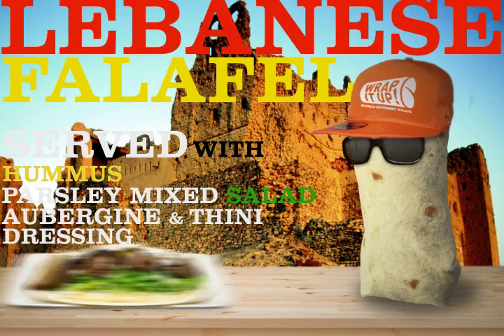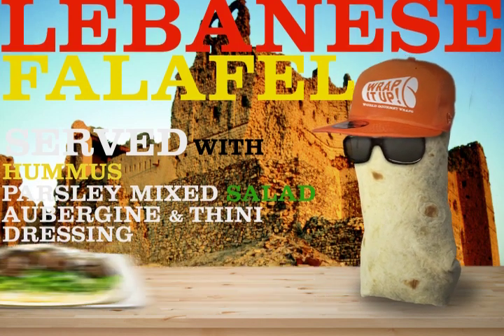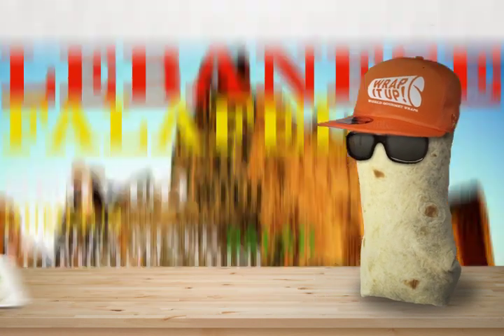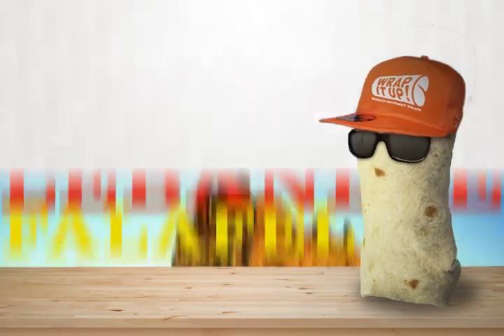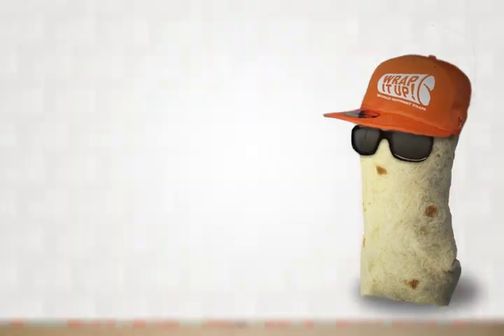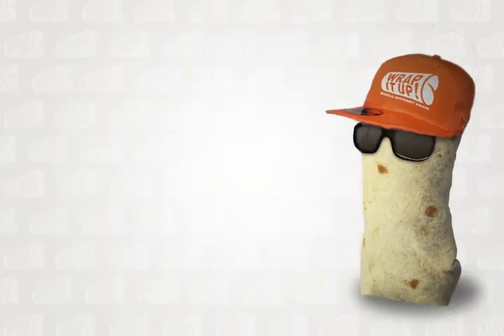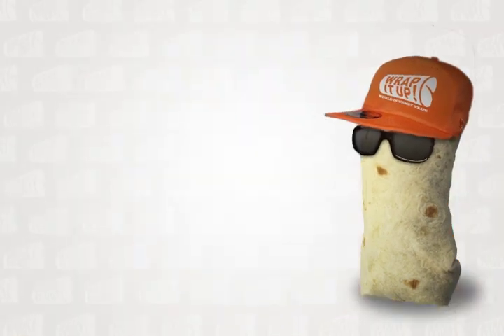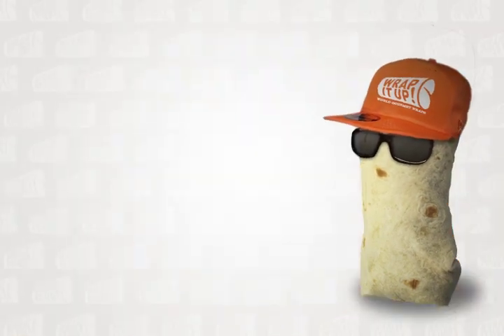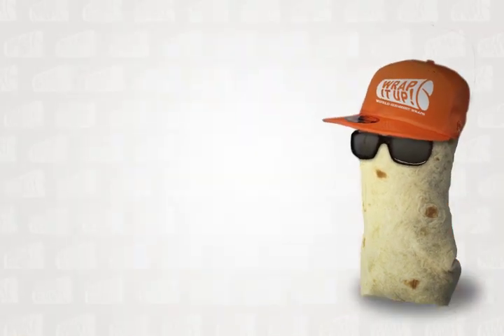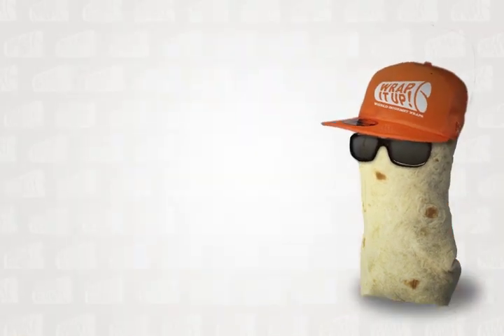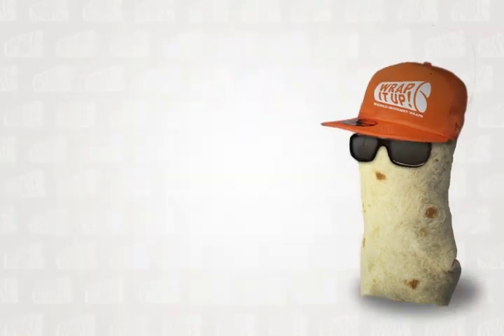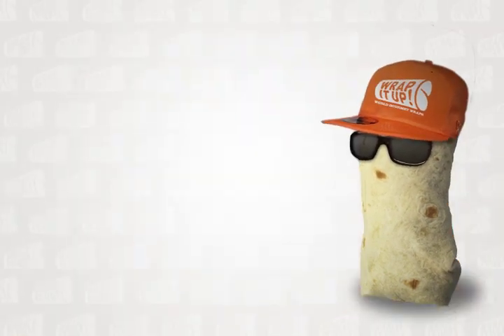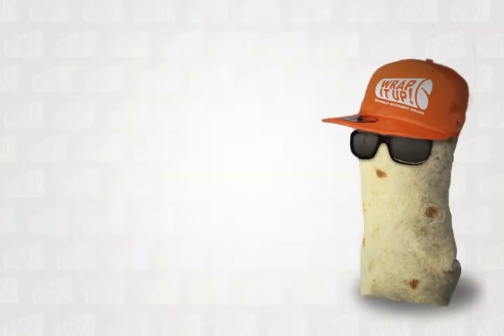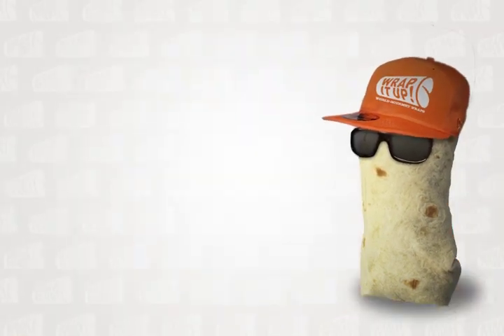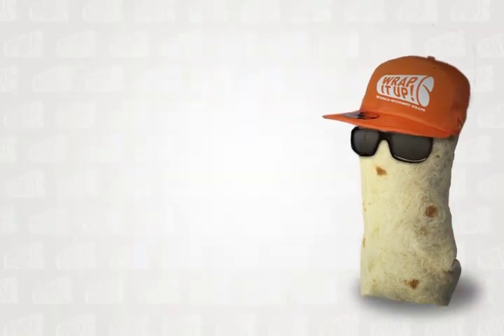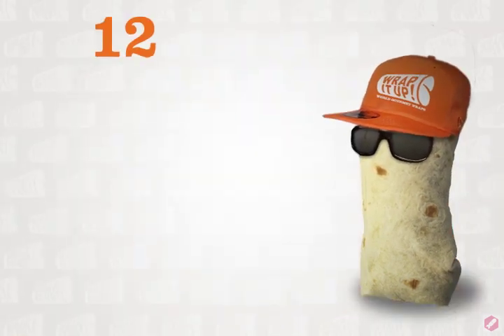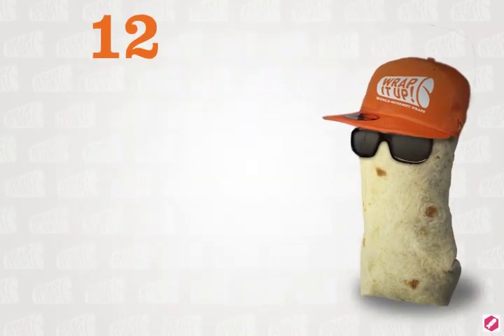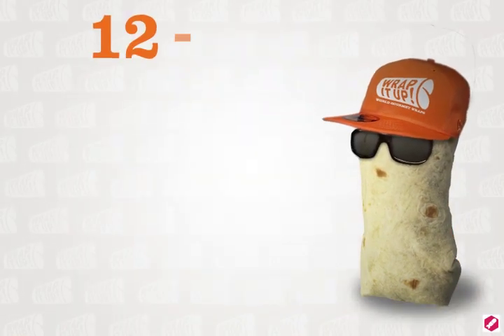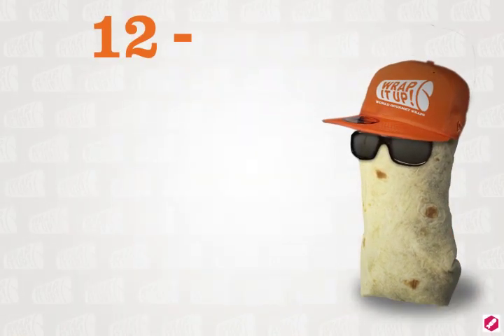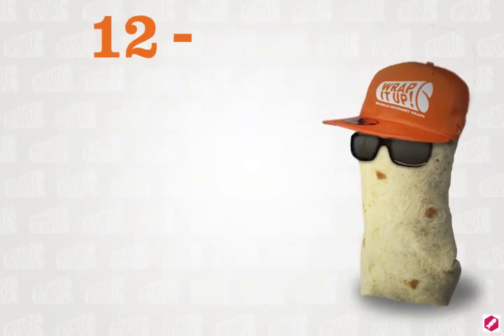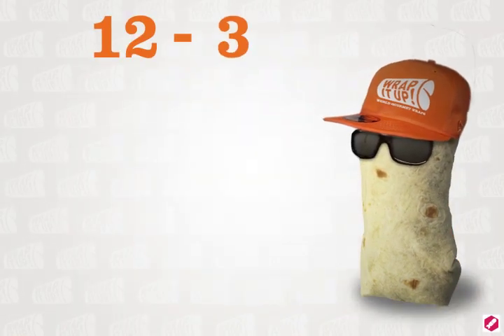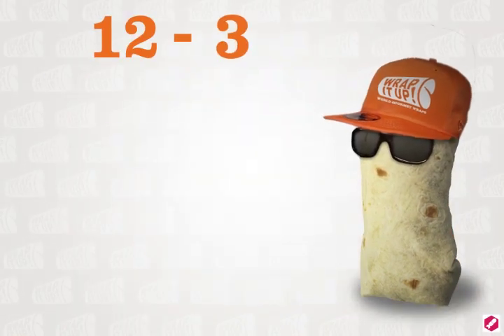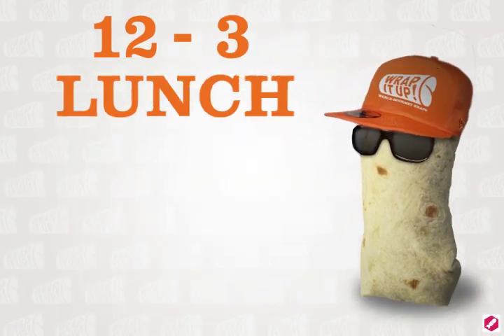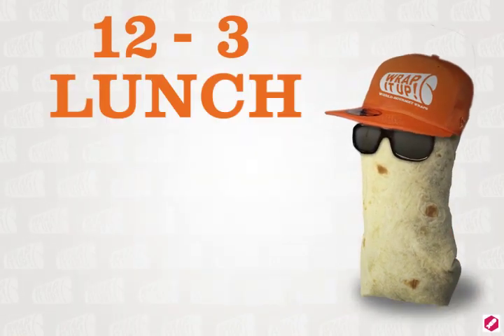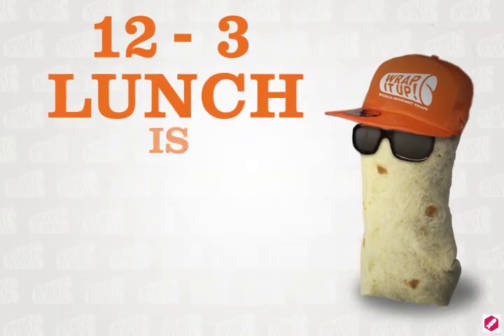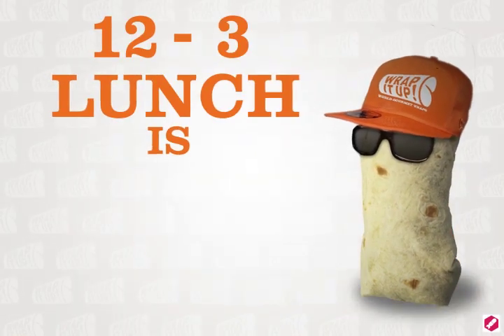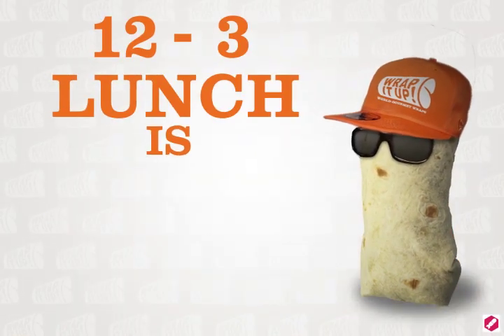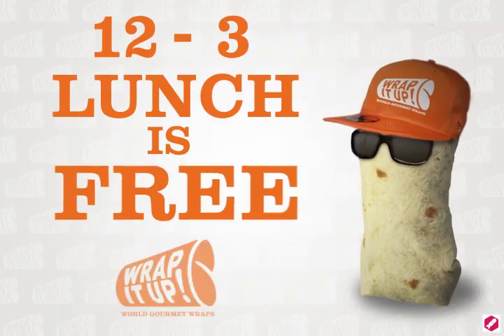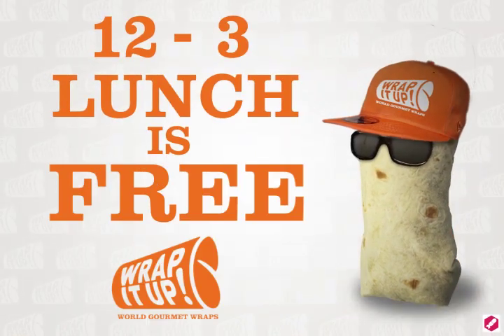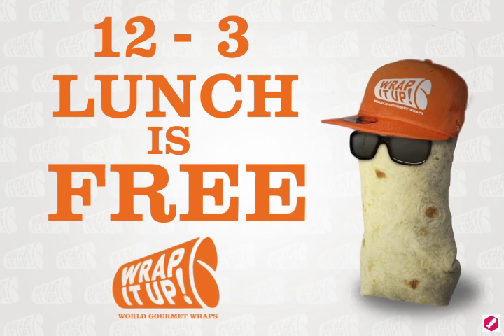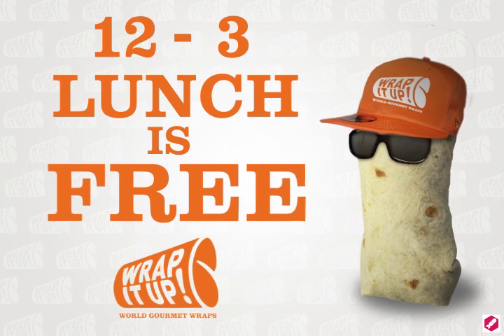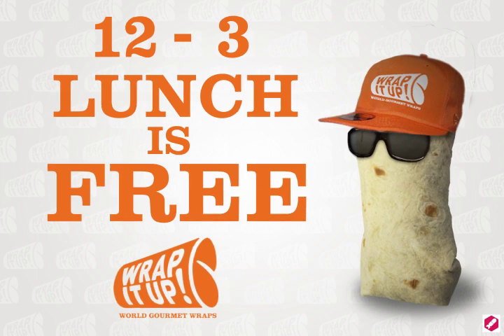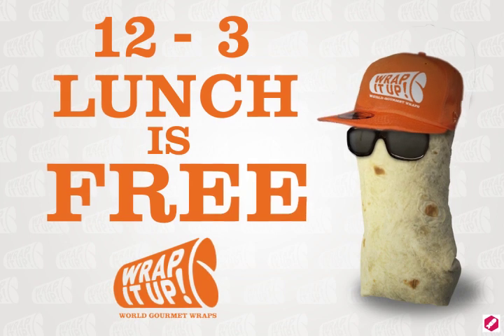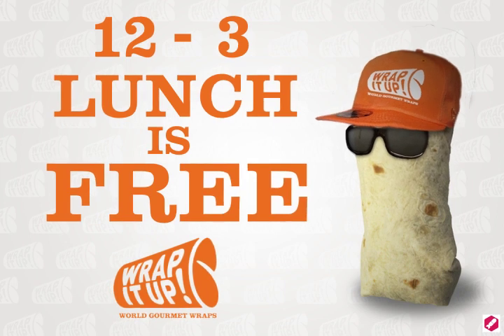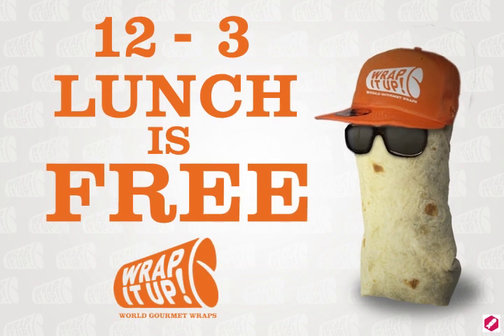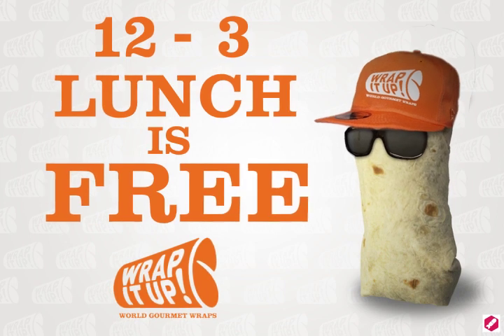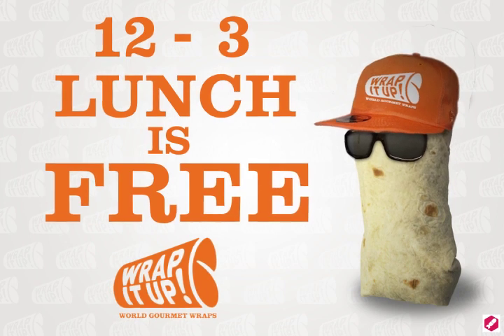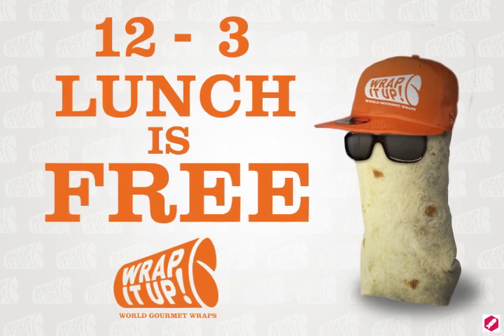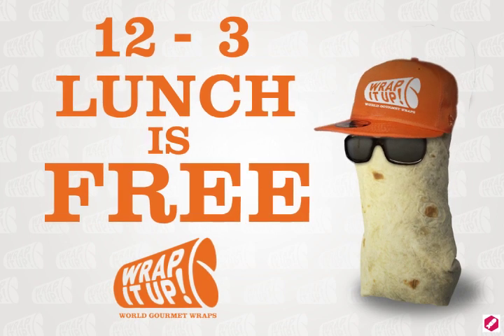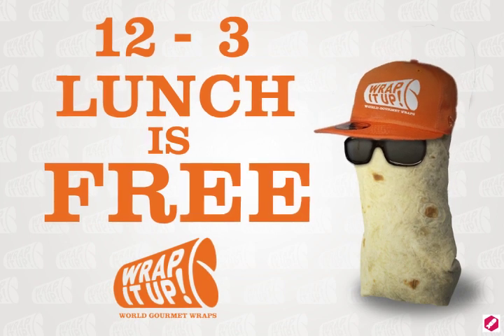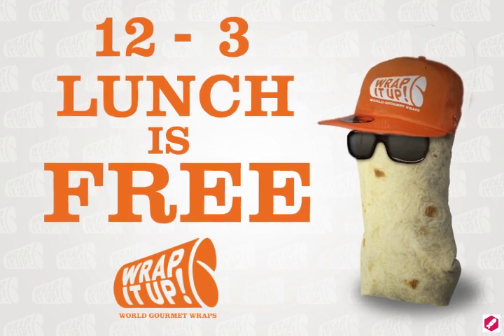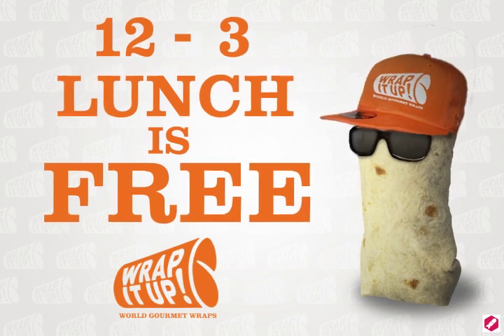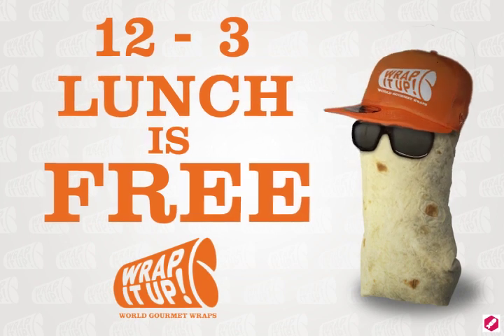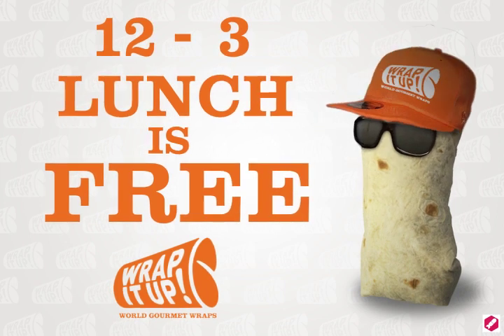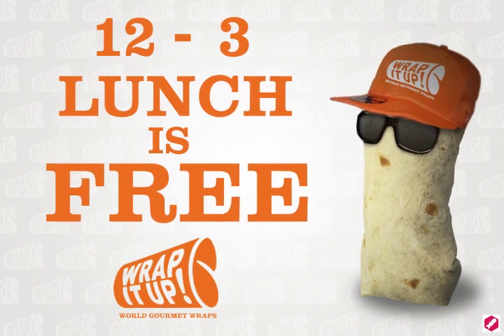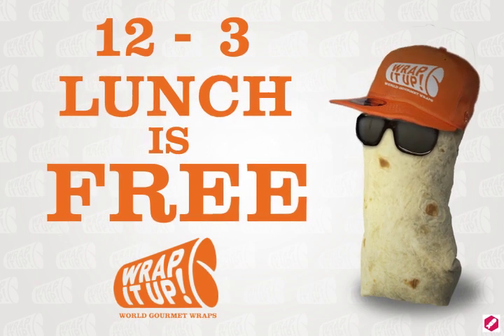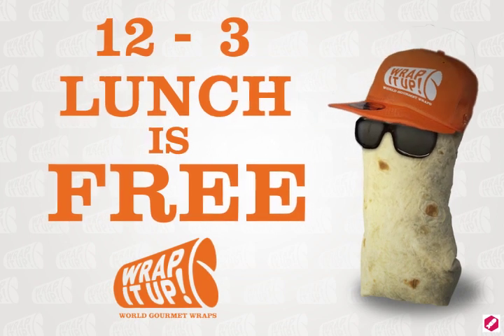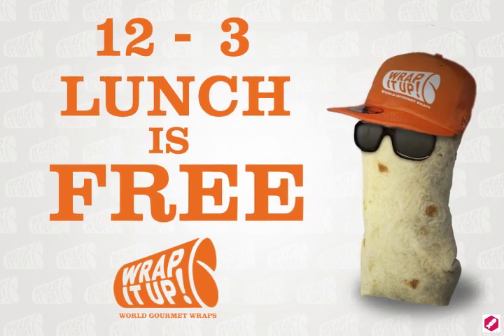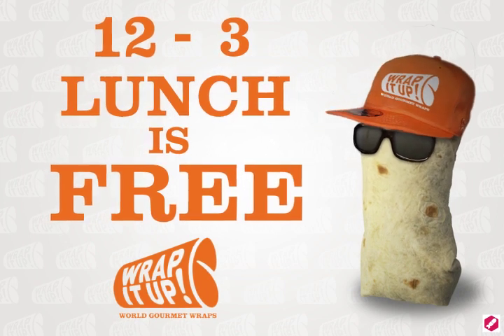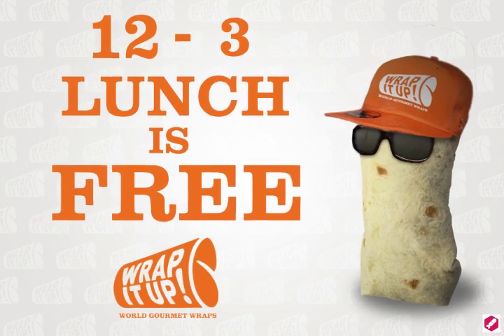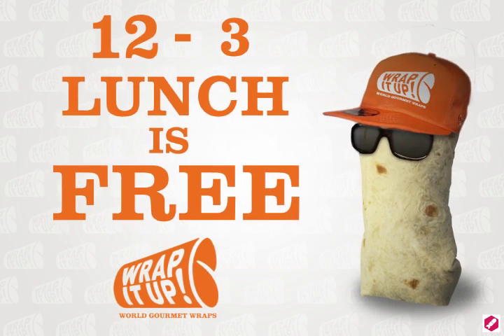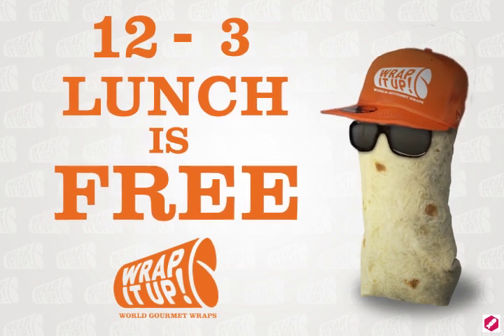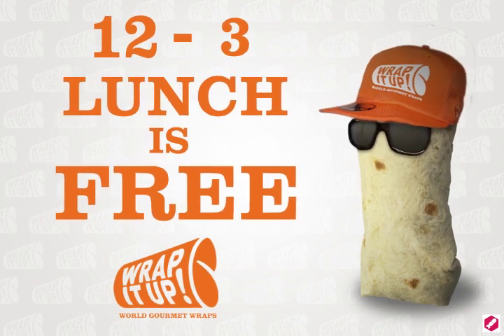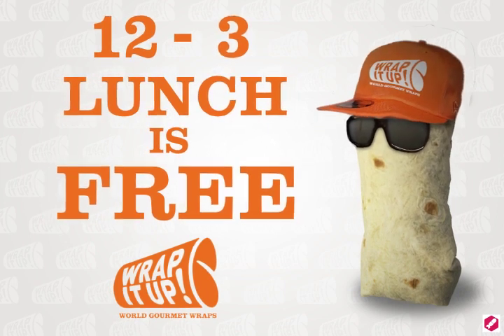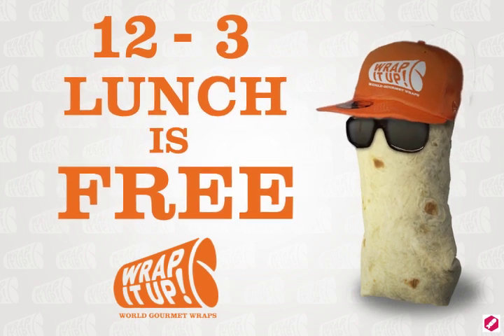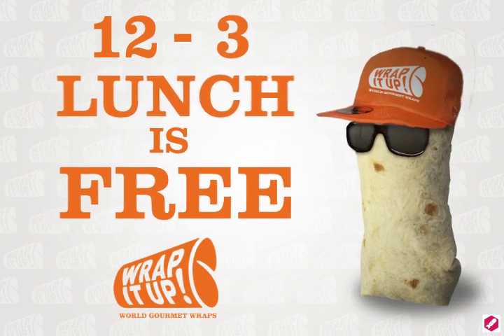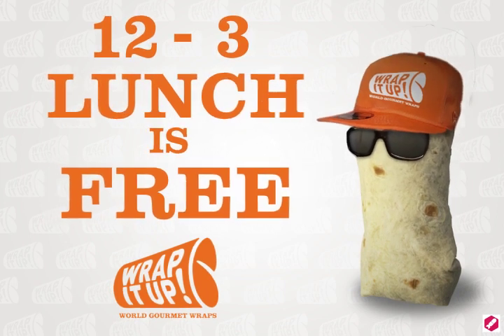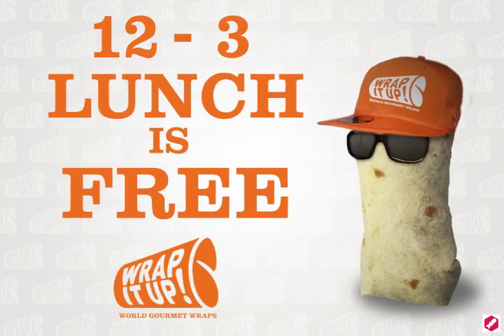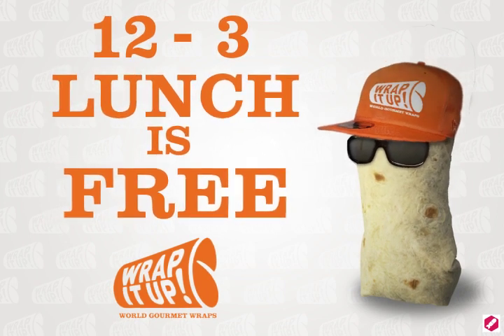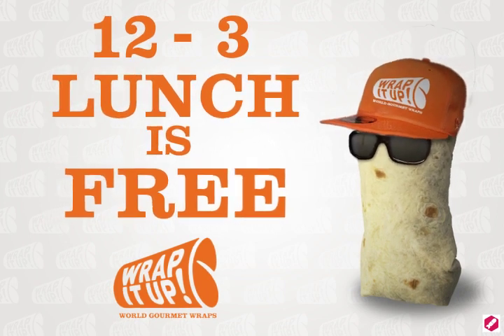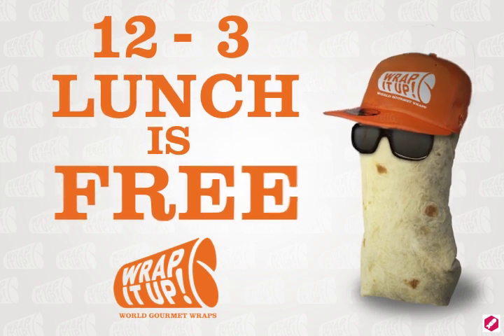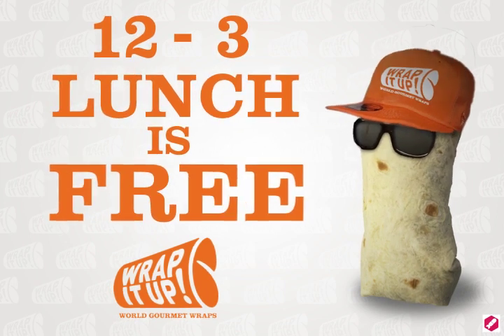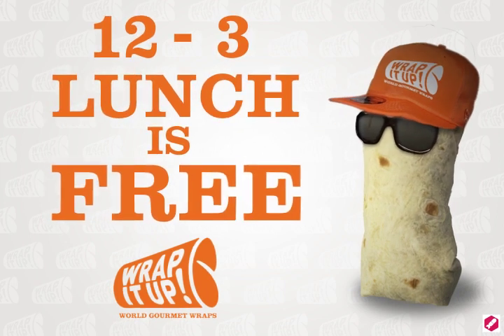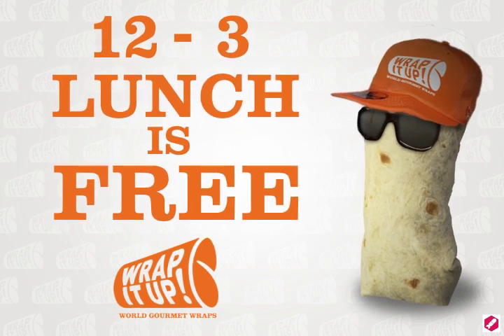Wait, did I forget to mention? From 12 to 3, lunch is free. Yep, that's right — from 12 to 3, lunch is free.